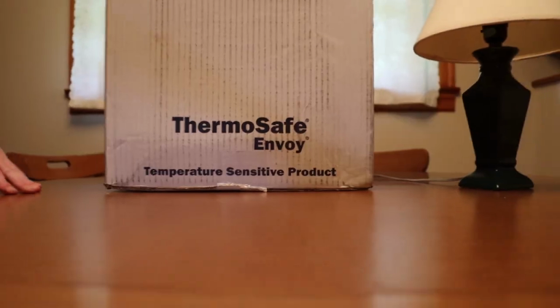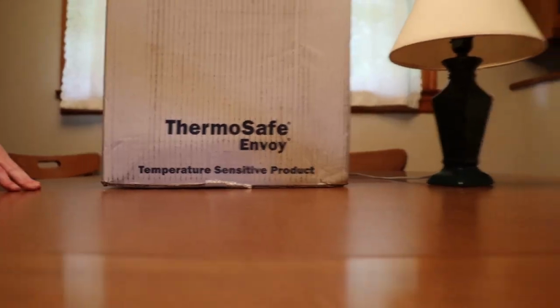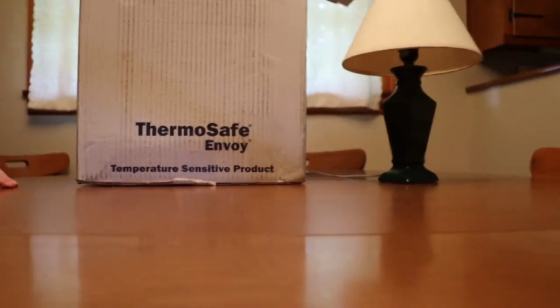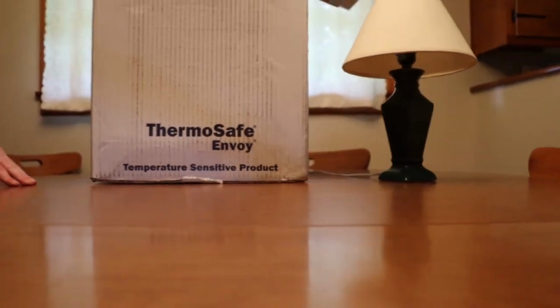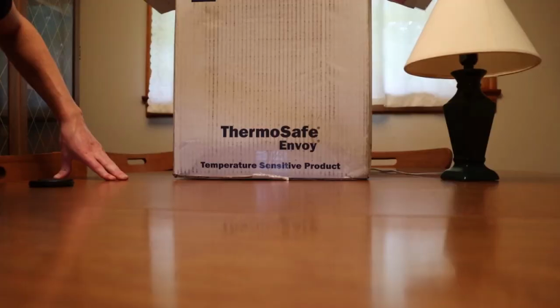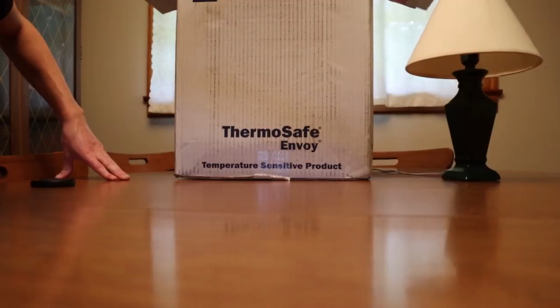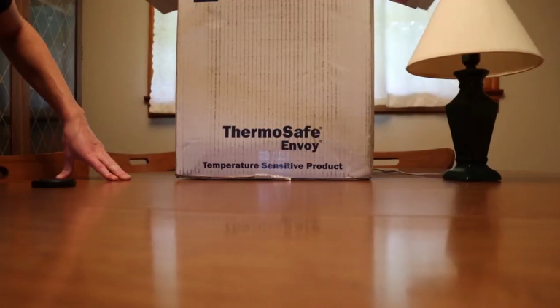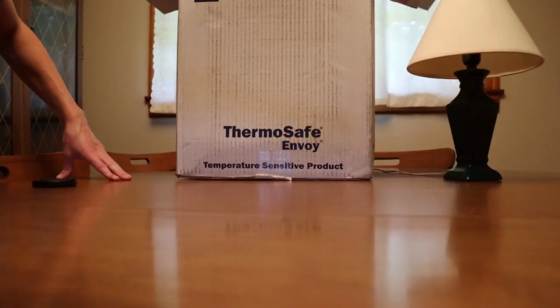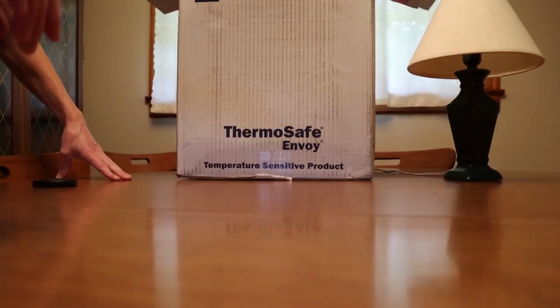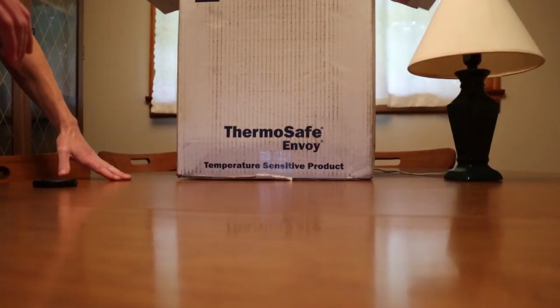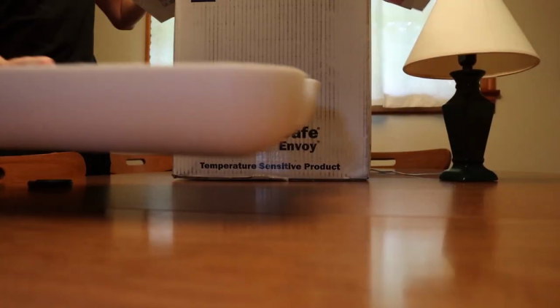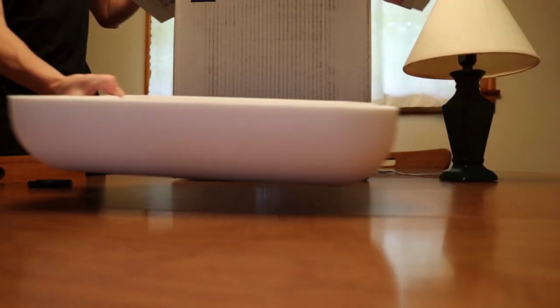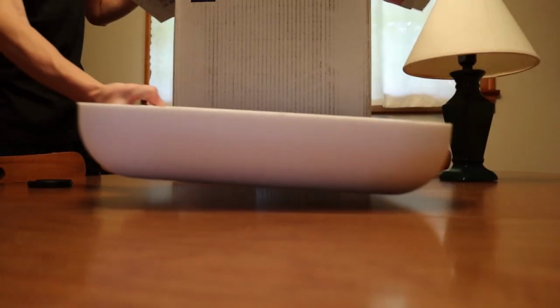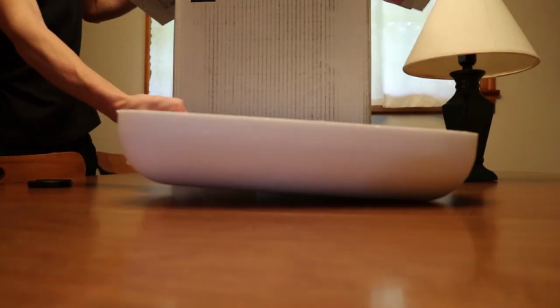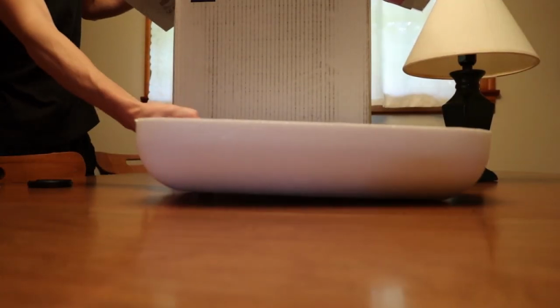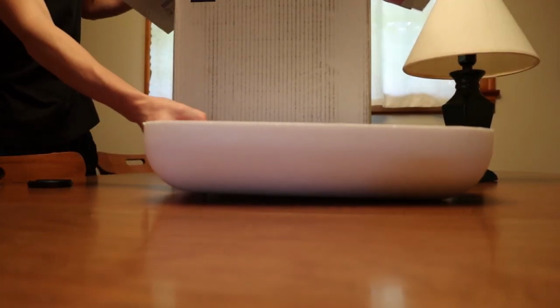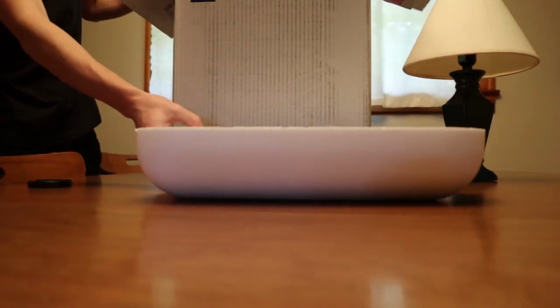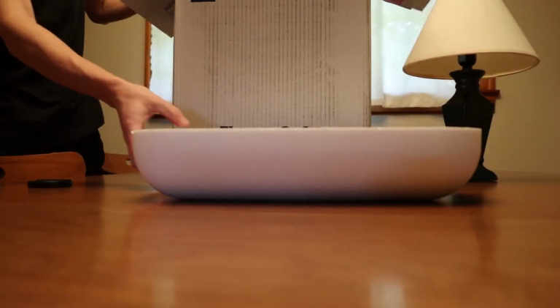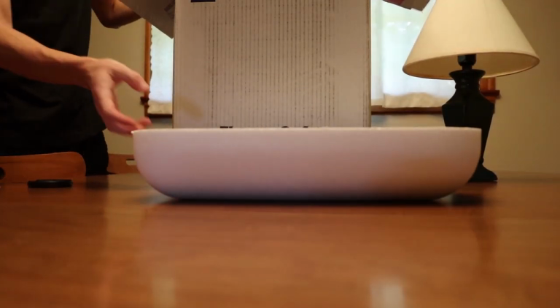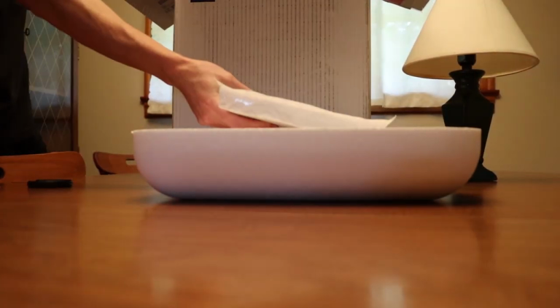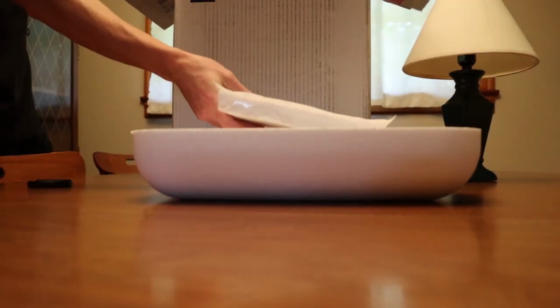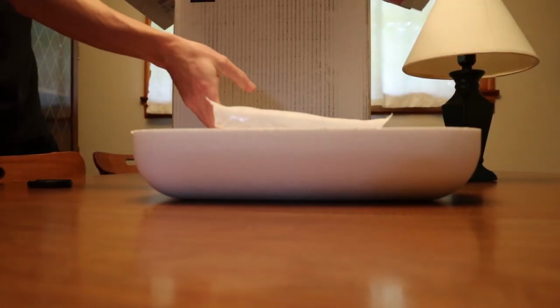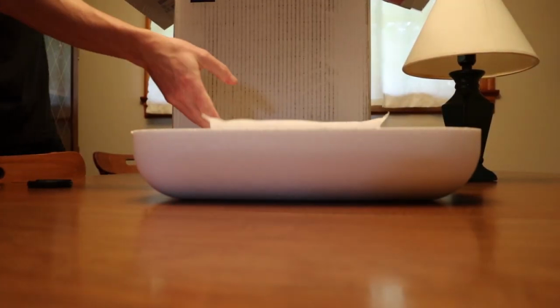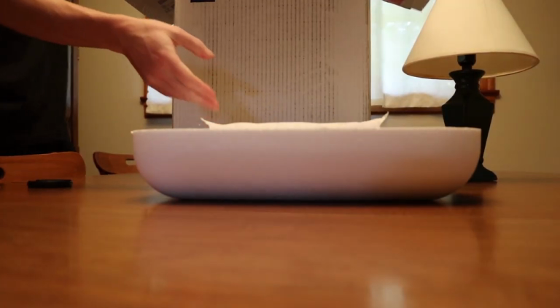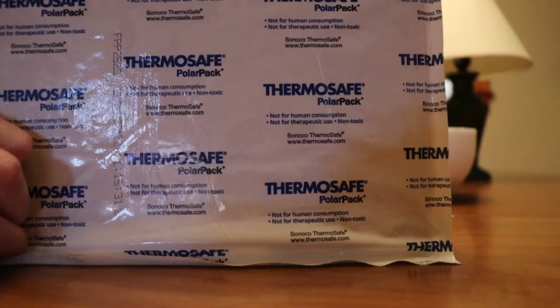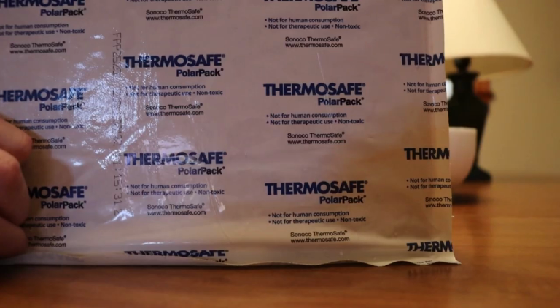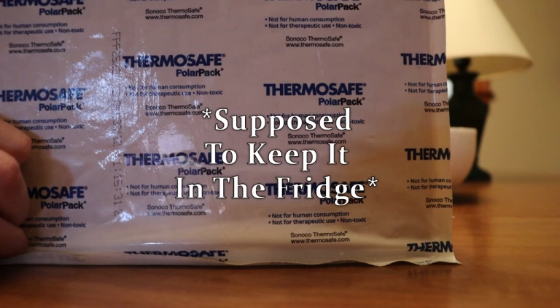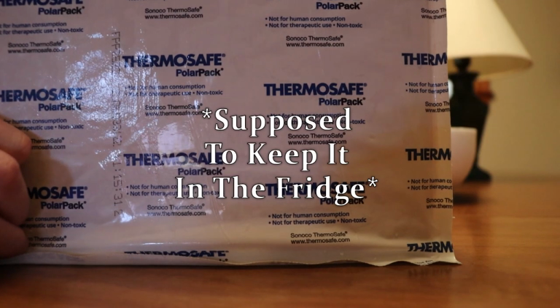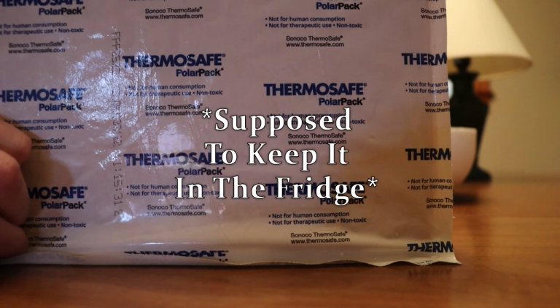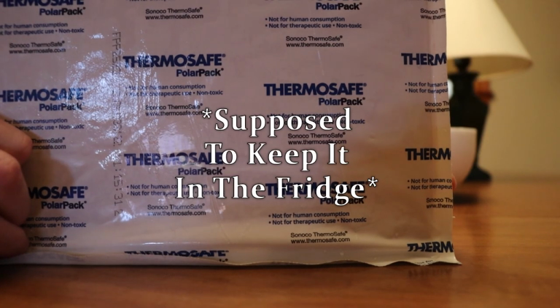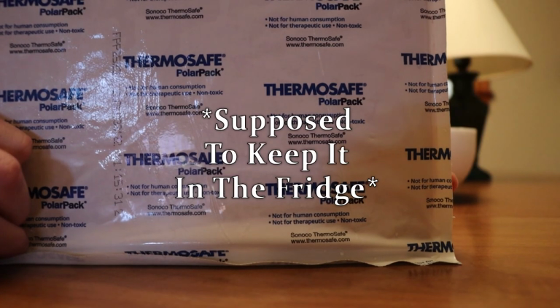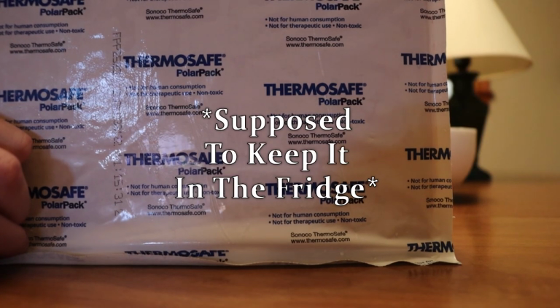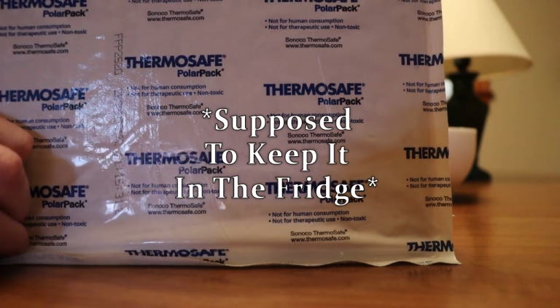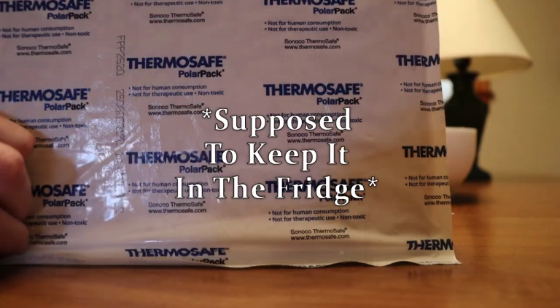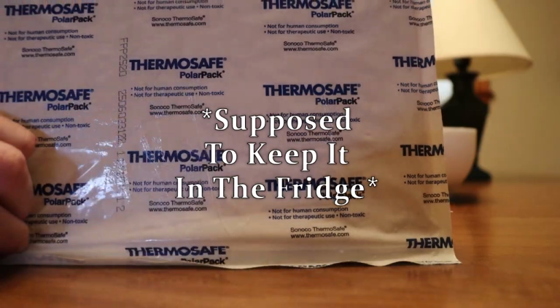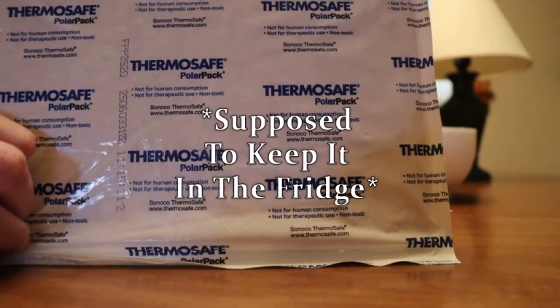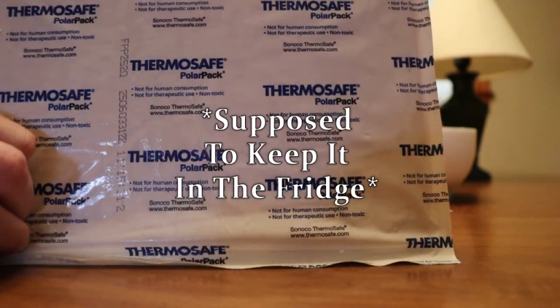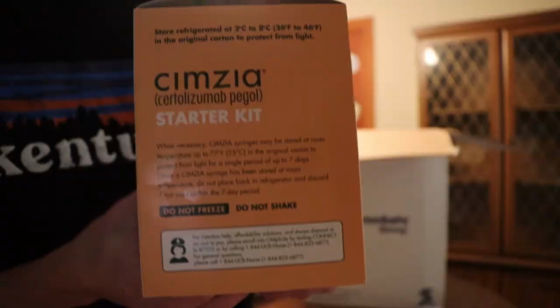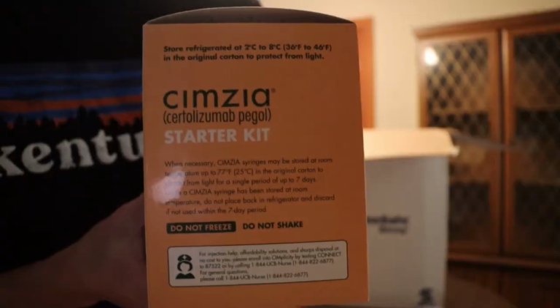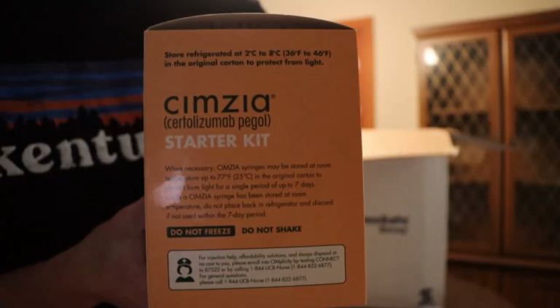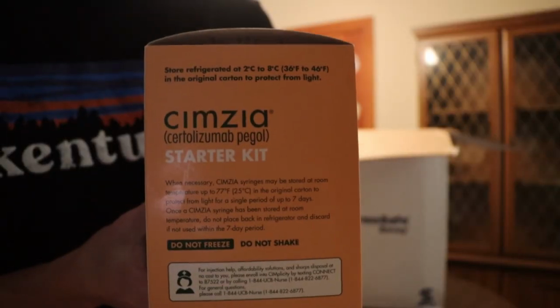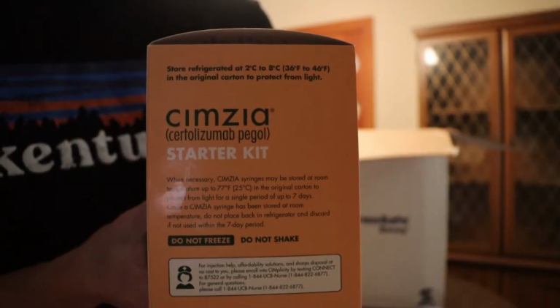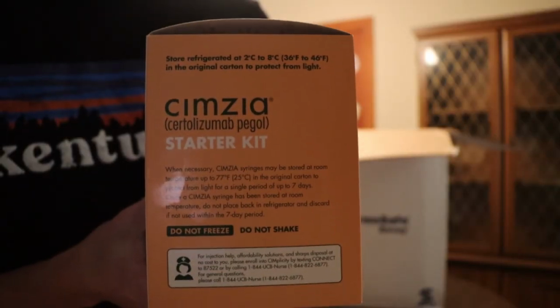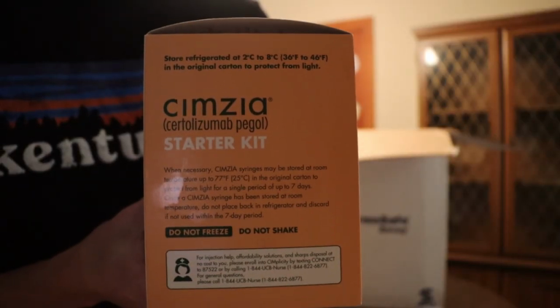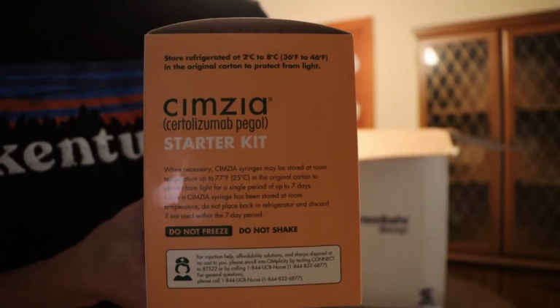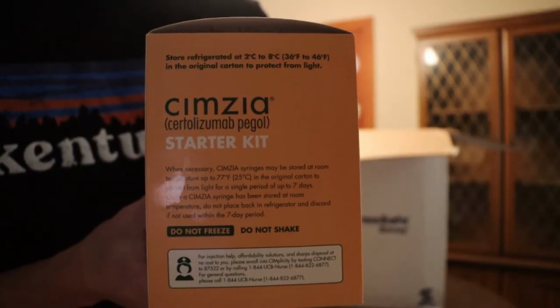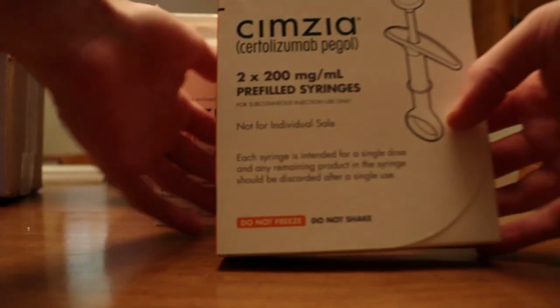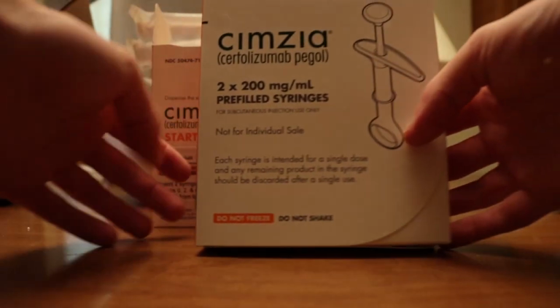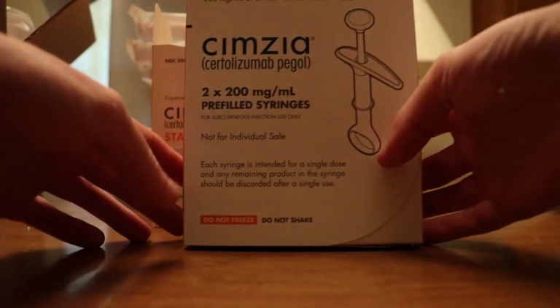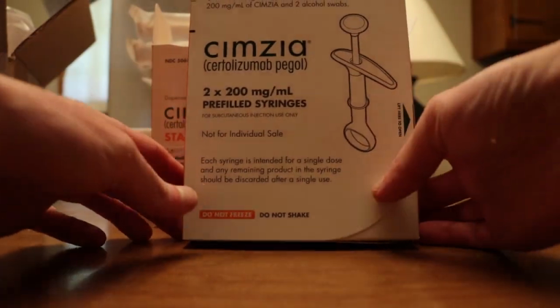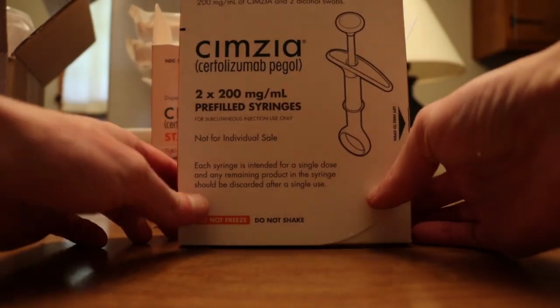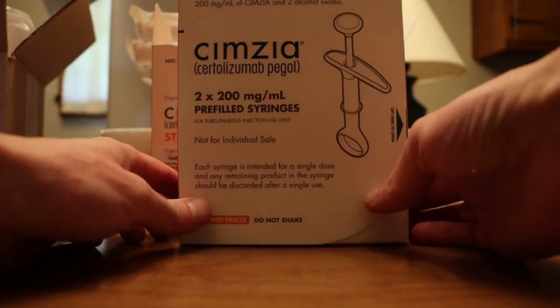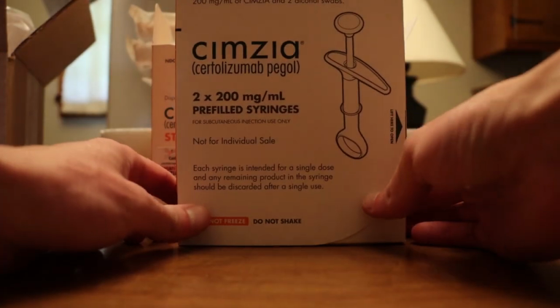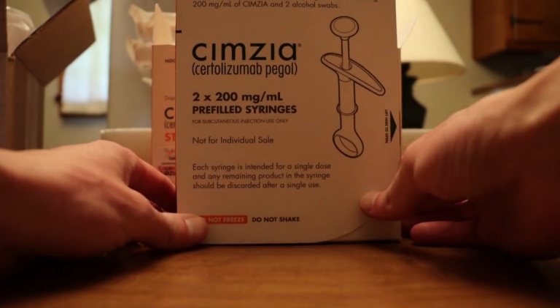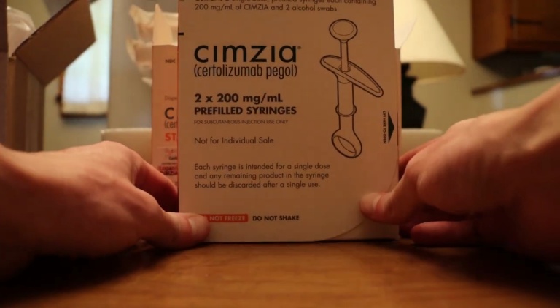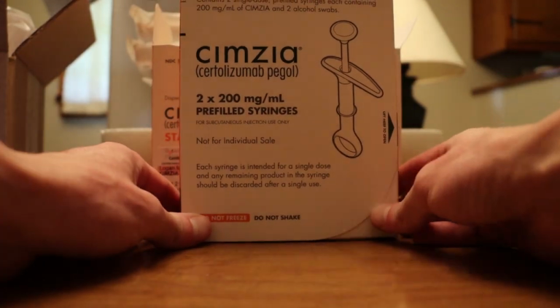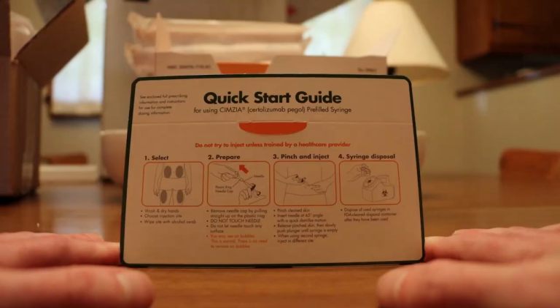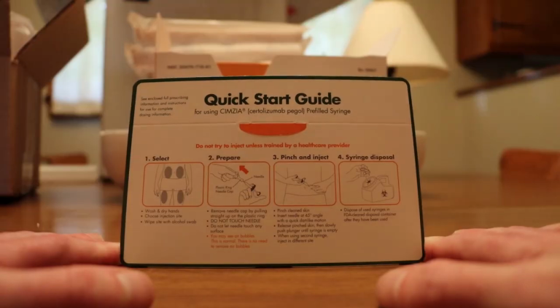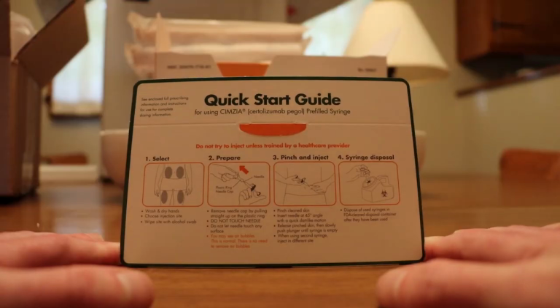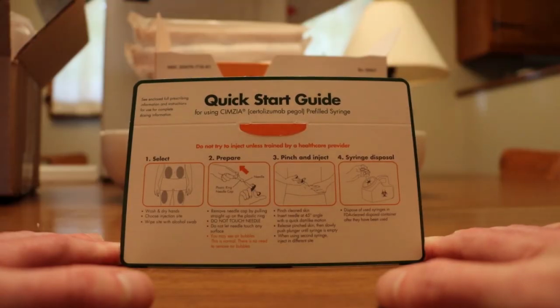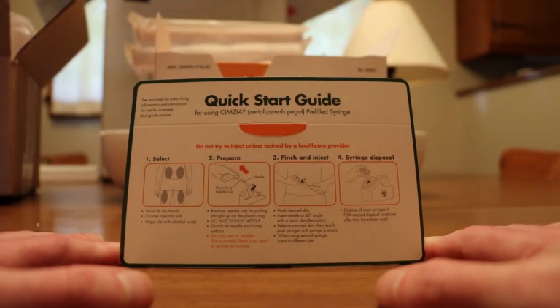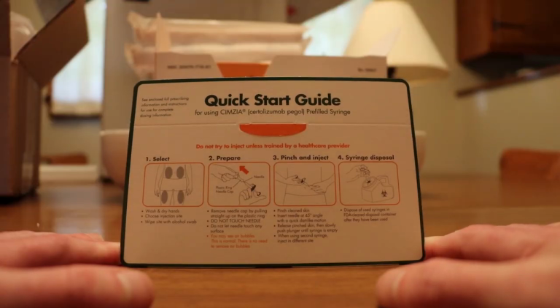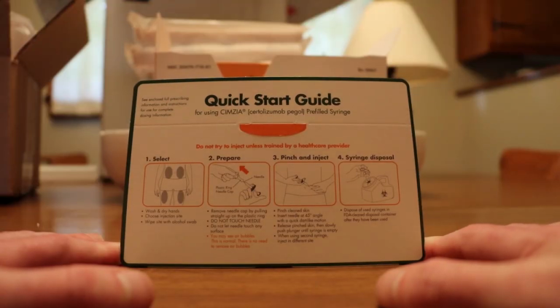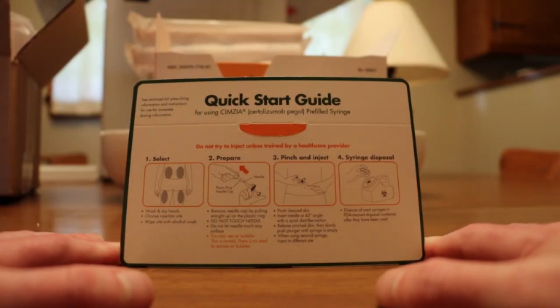They overnighted it to you. They put it in this big-ass box with freezer bag things, and then it comes in this little box, and all the instructions are in there for you.